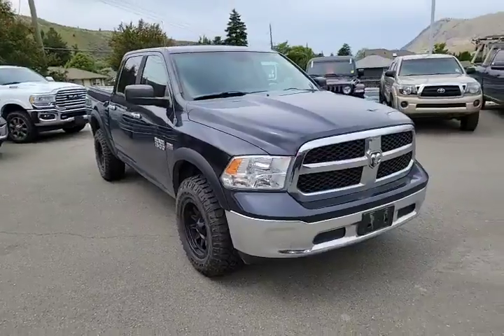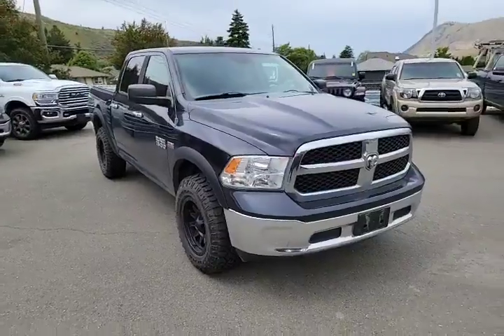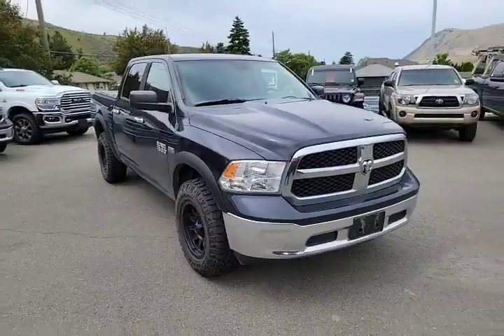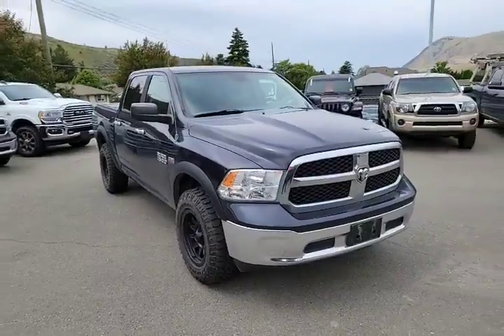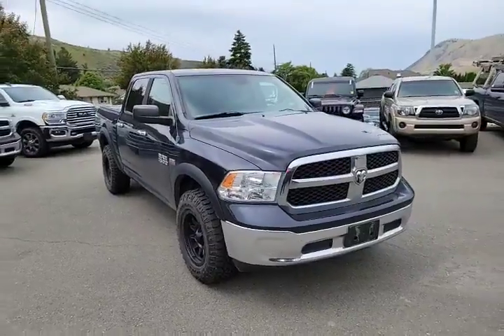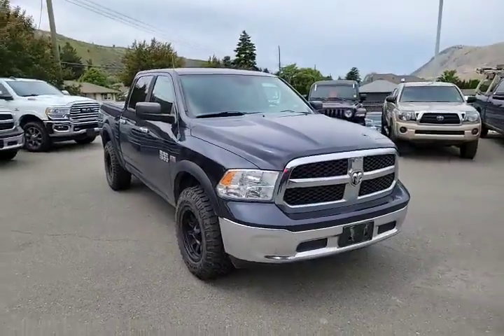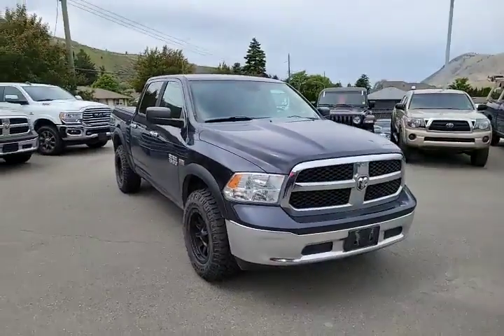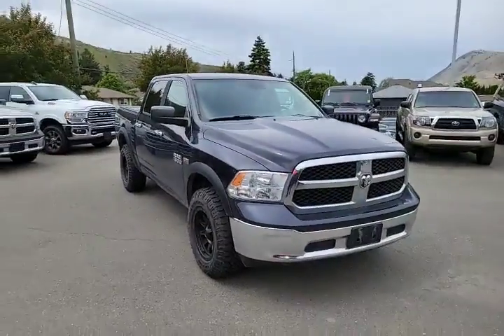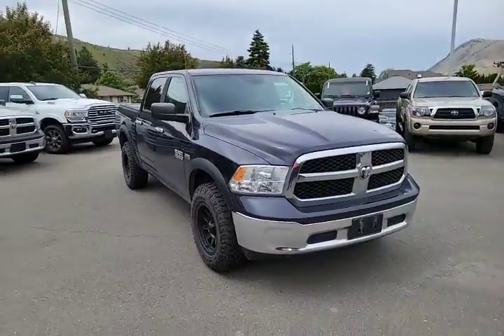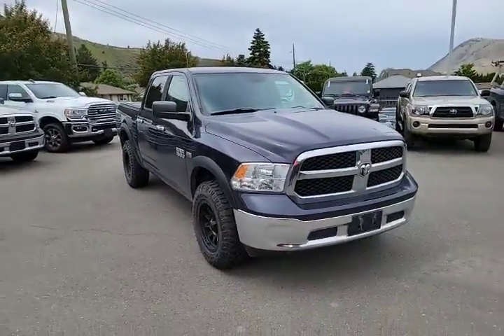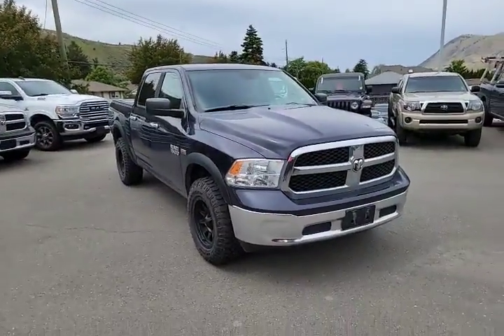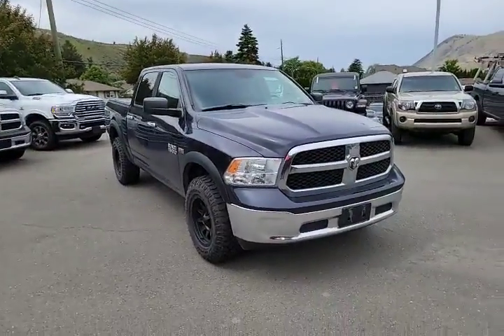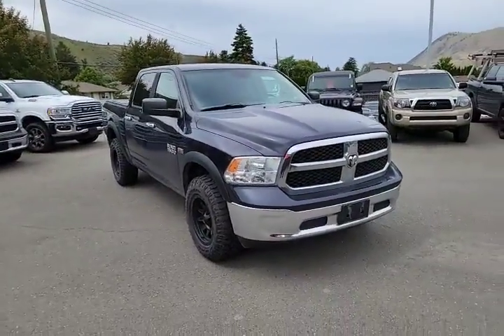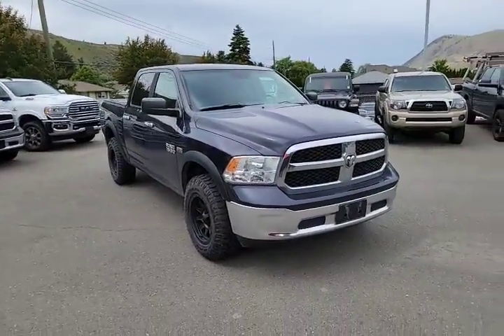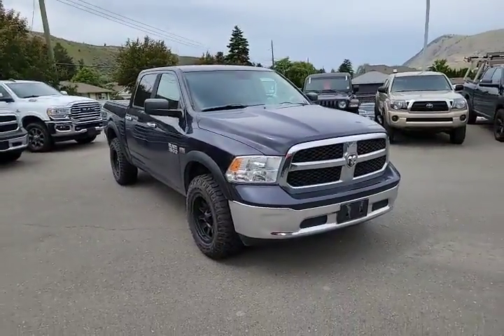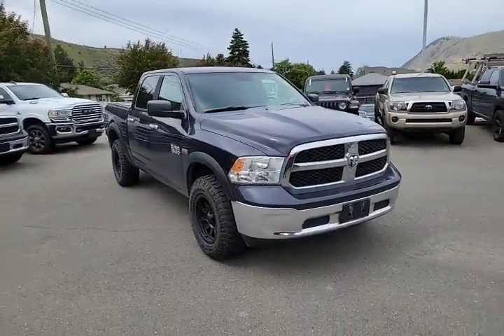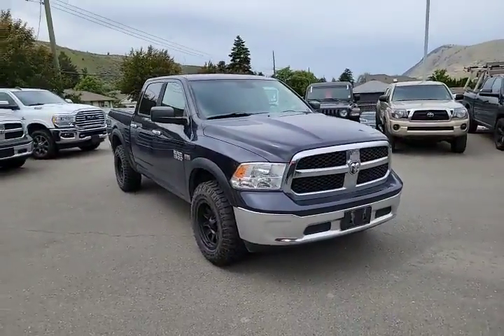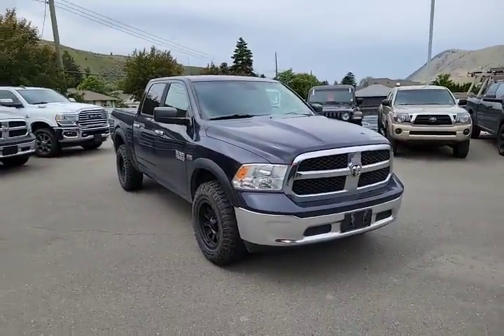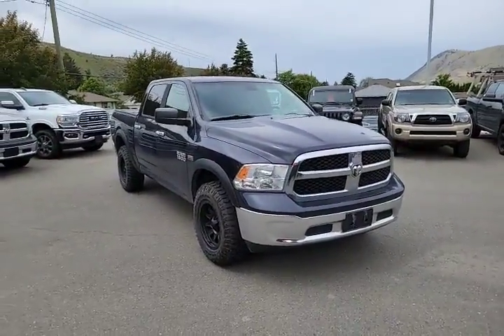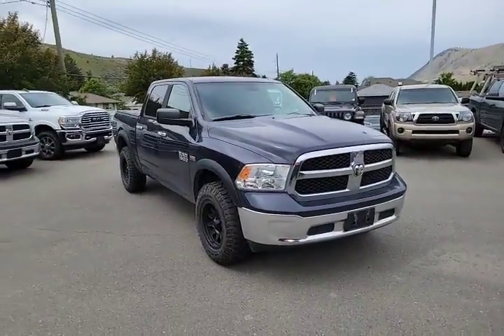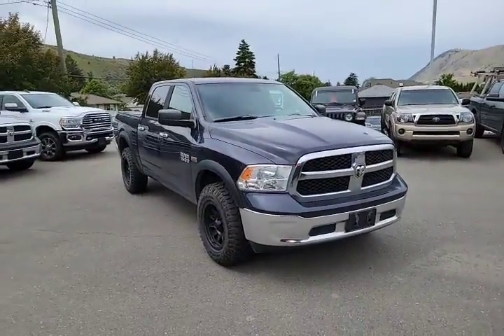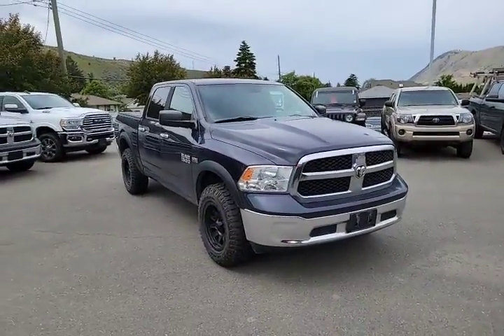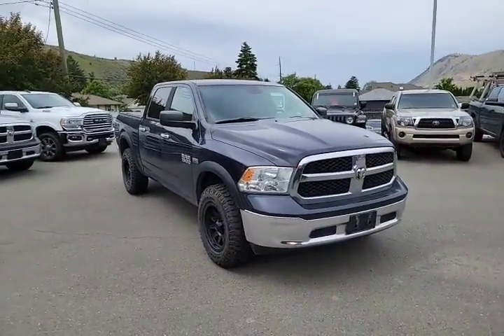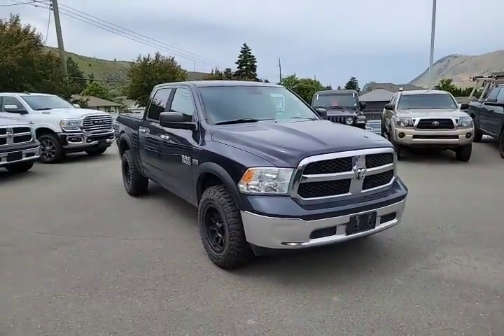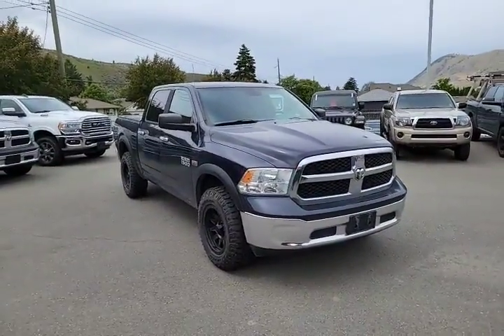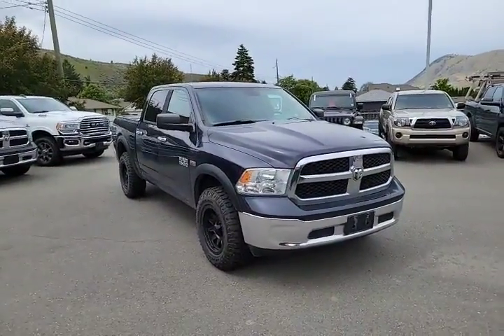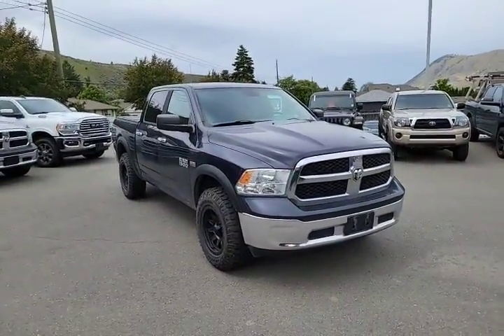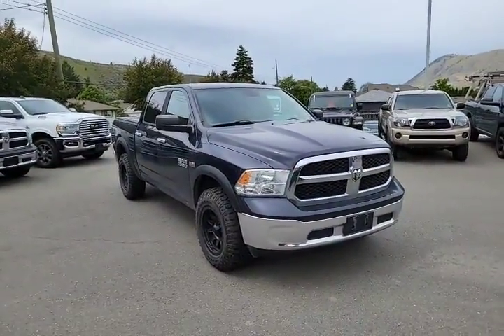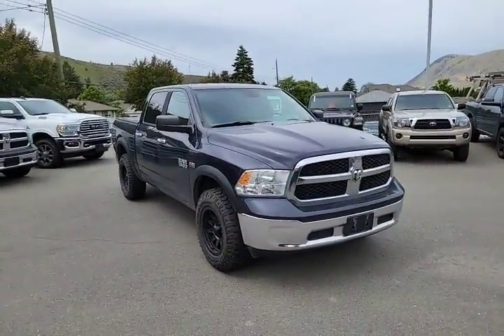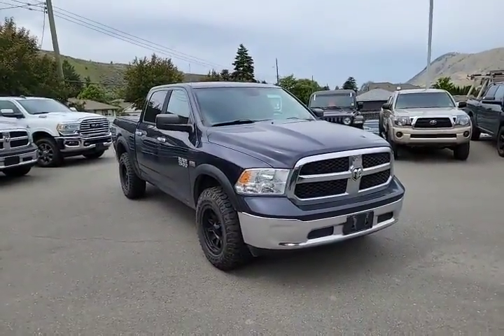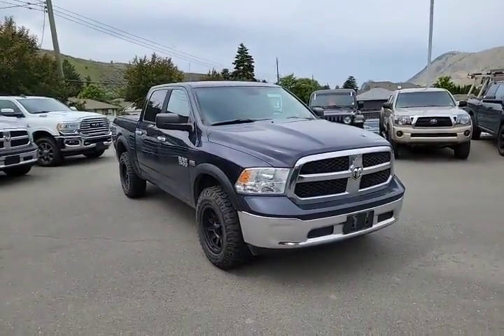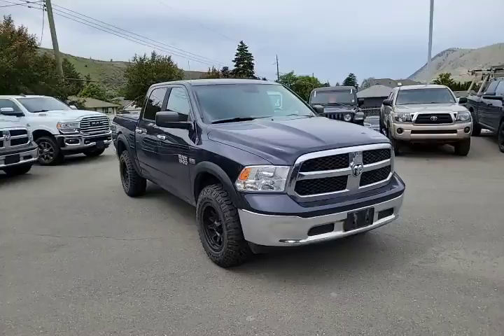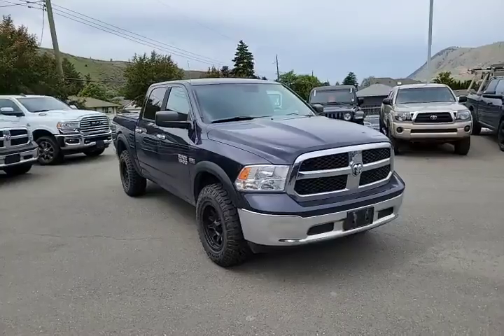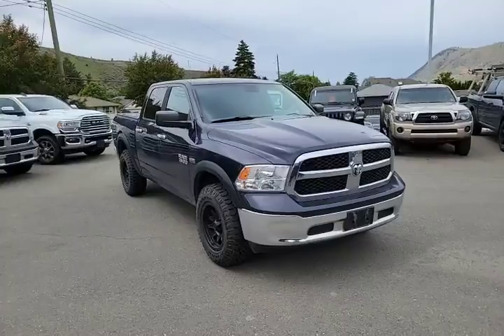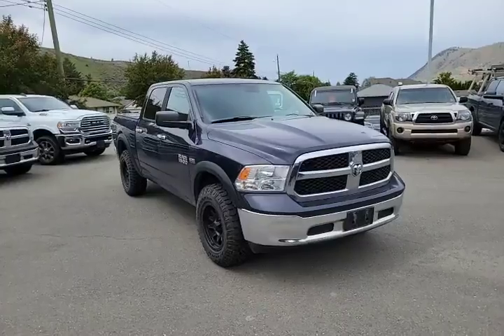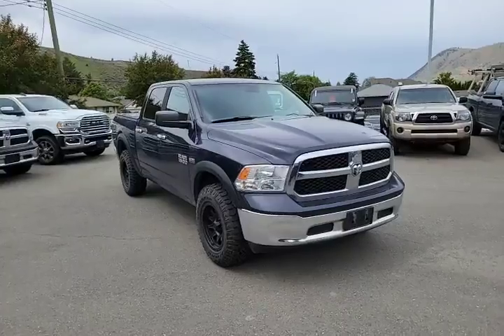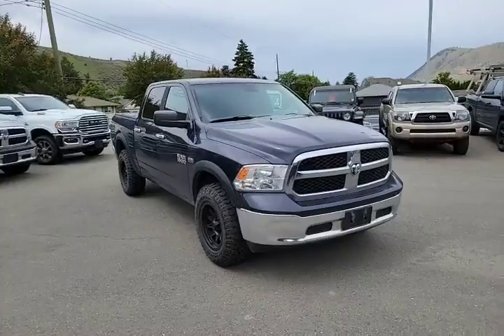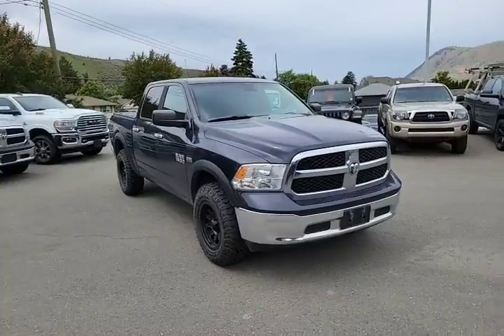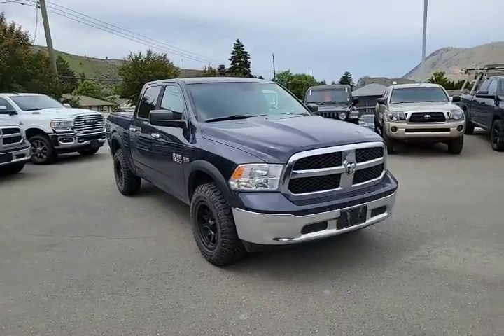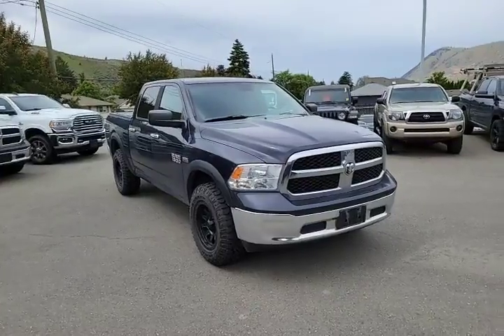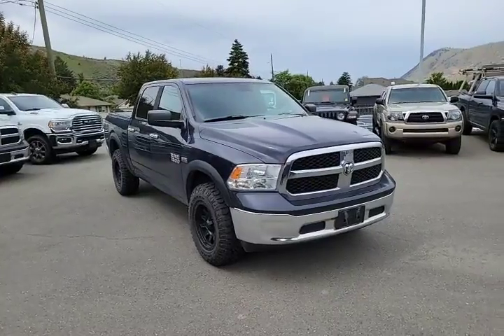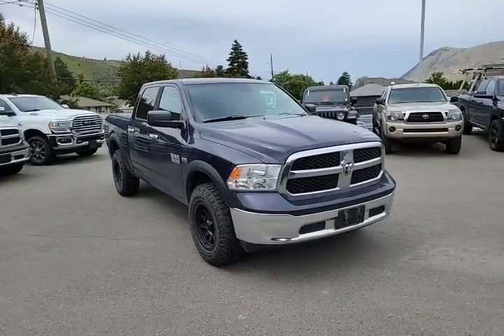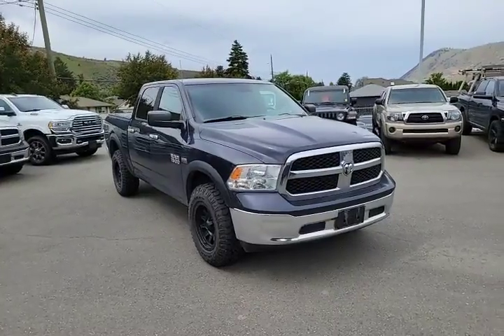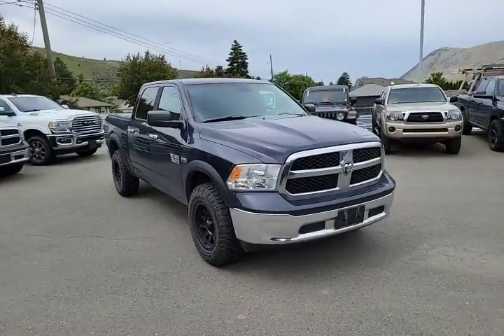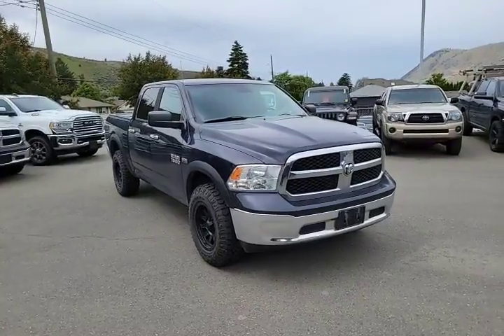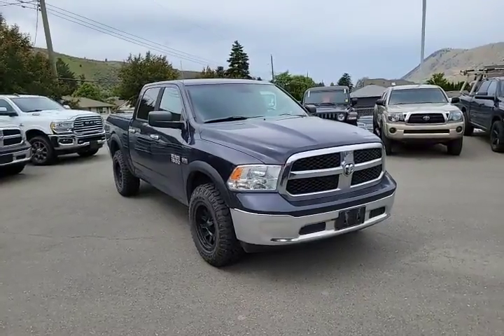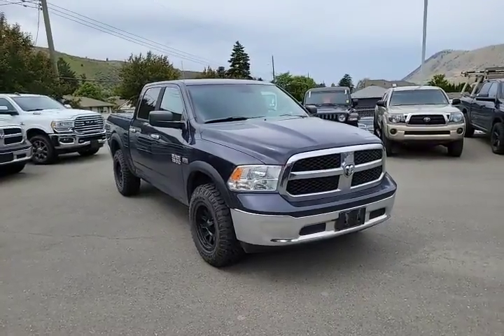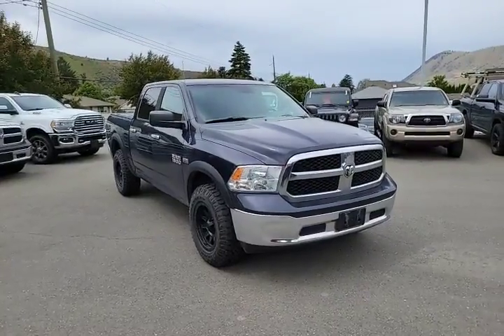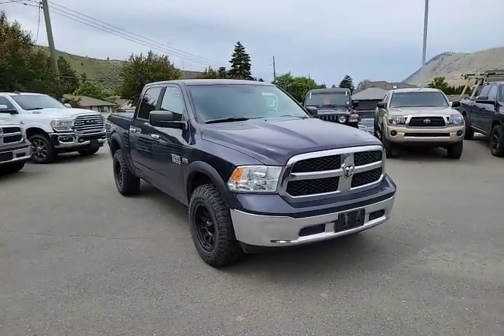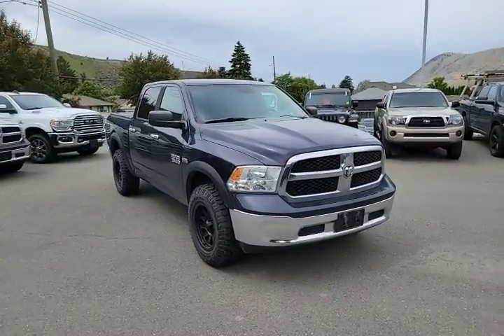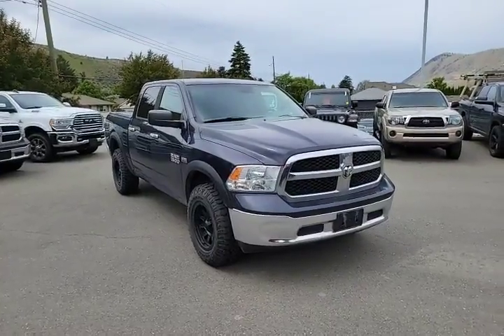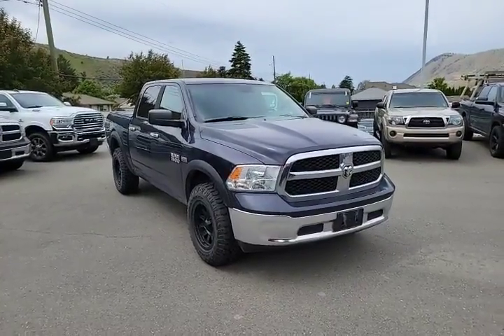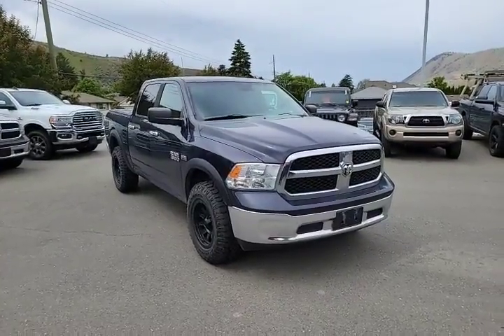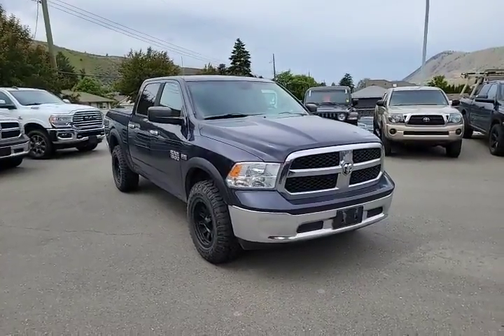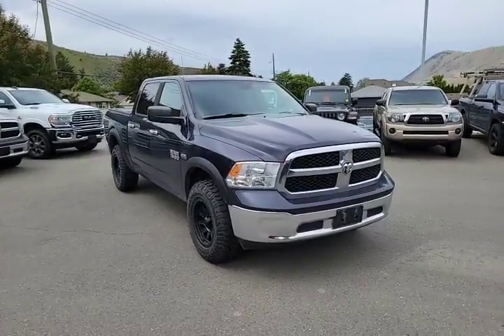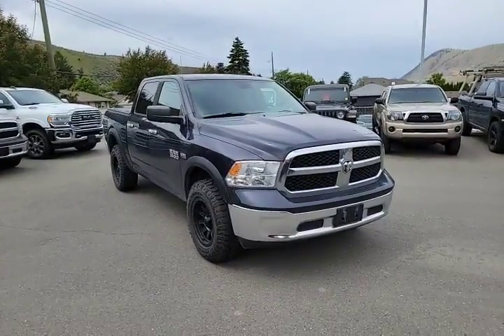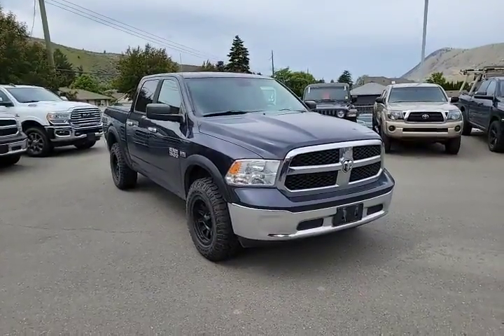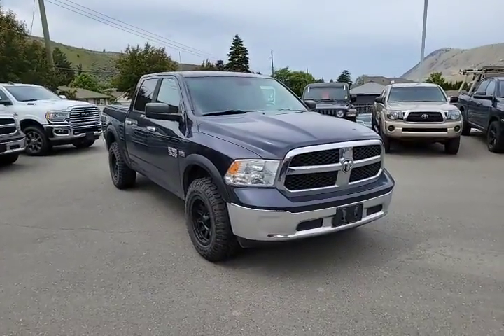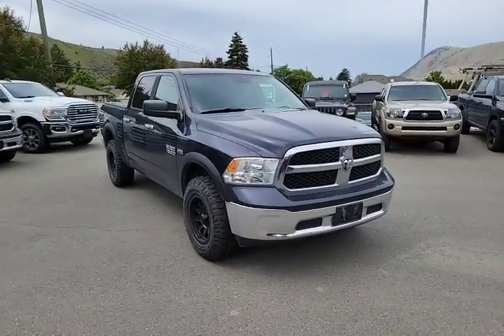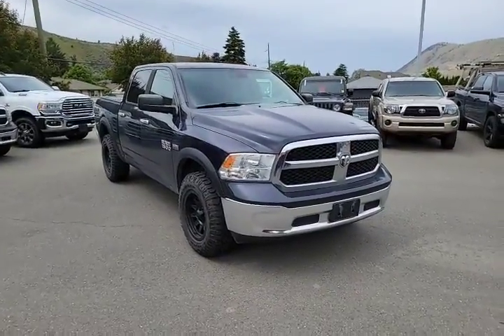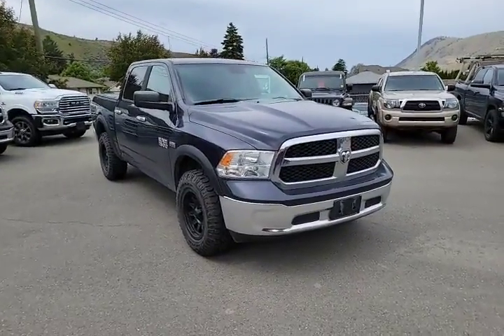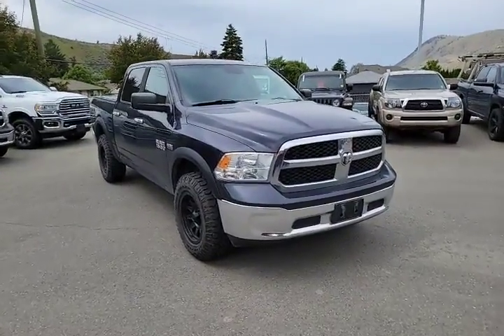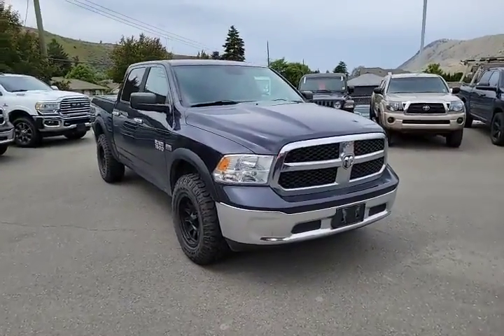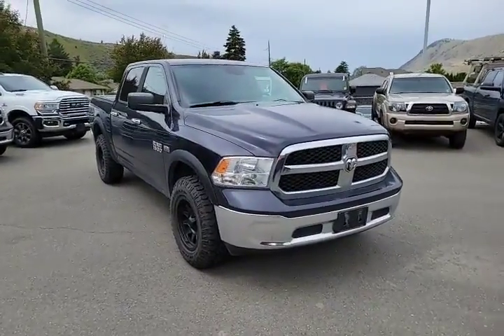We've checked out the inside, the outside, all that good stuff. All you need to do is come on down to Rivershore Chrysler and take it for a test drive. Thanks for watching.